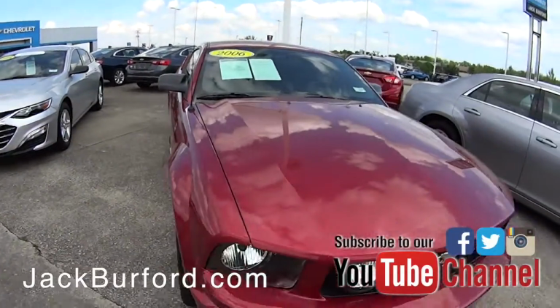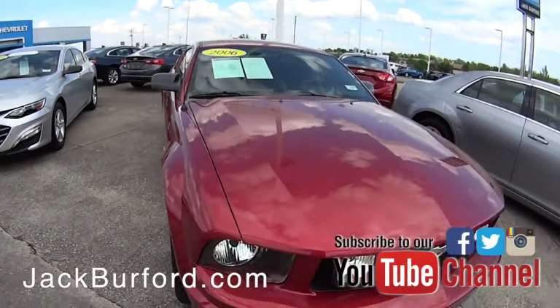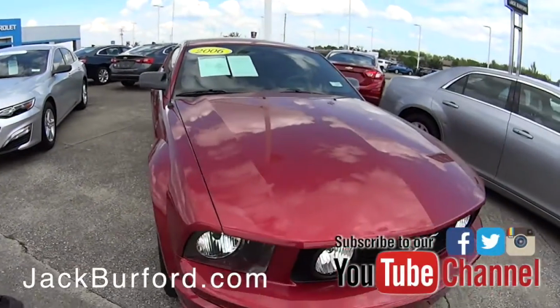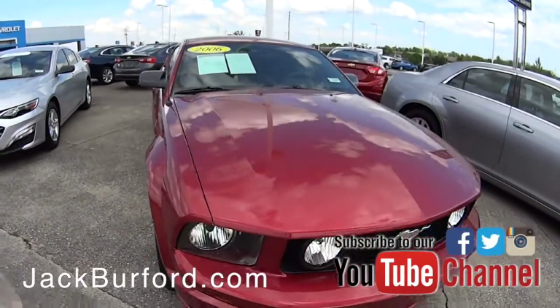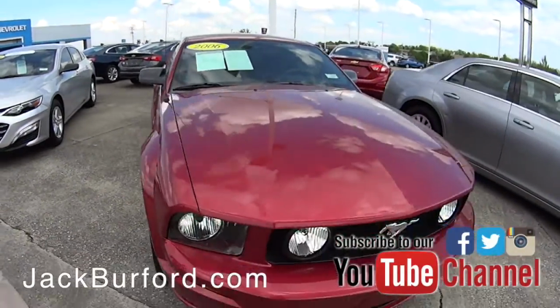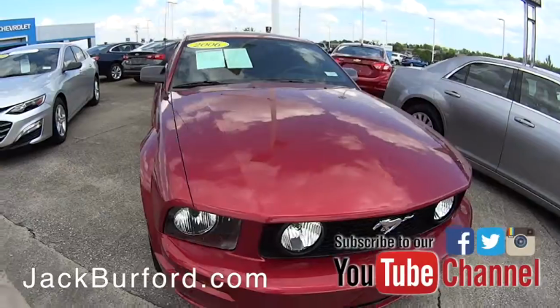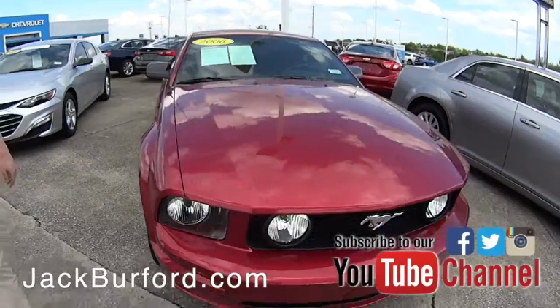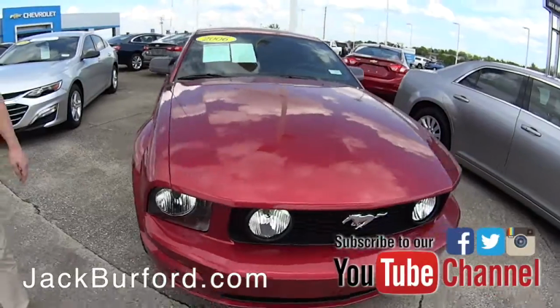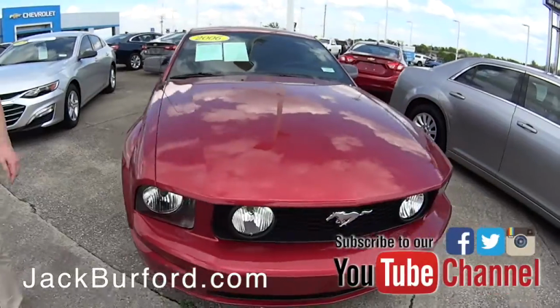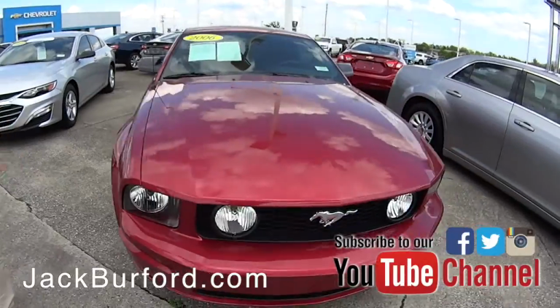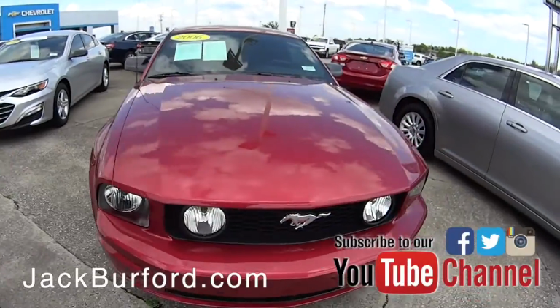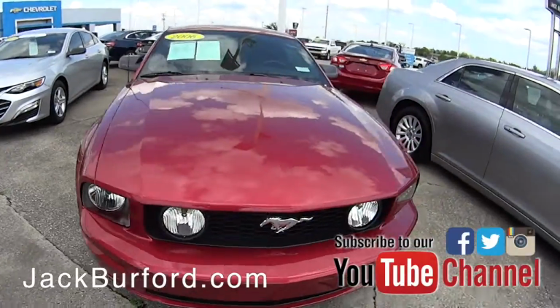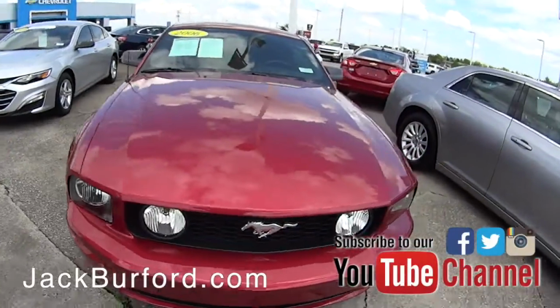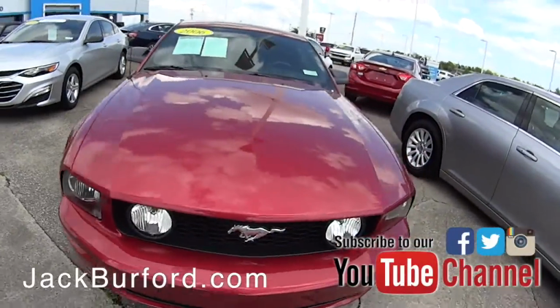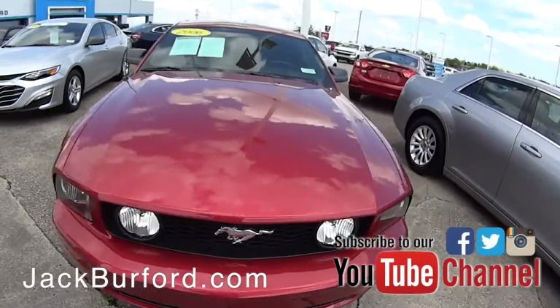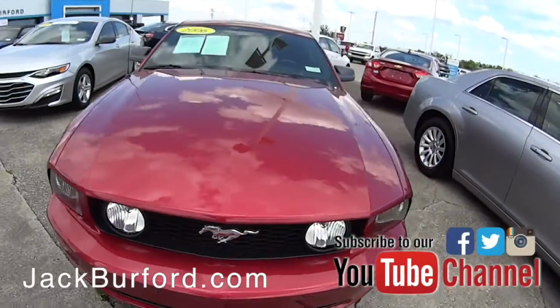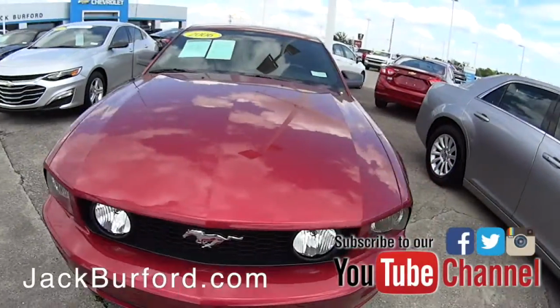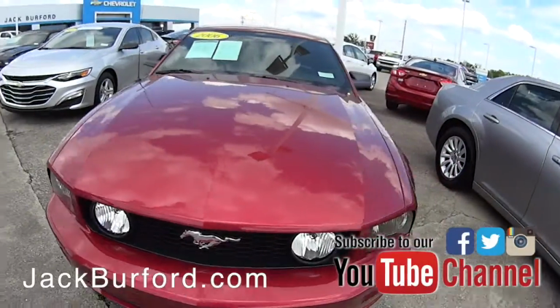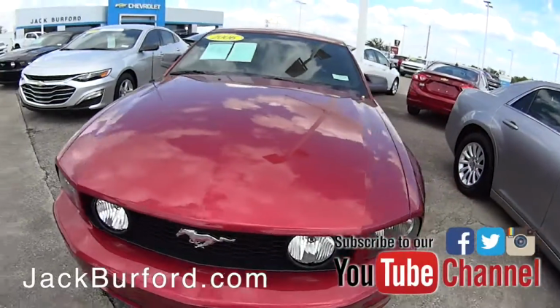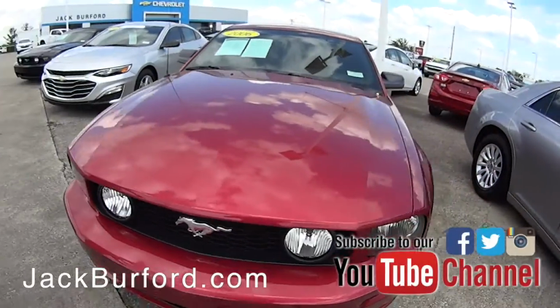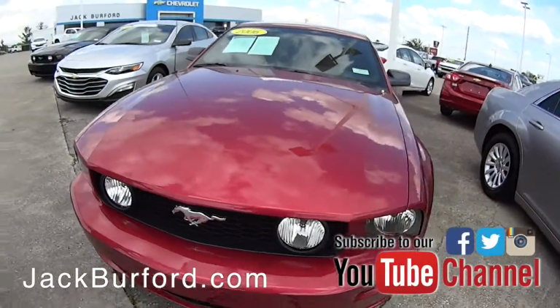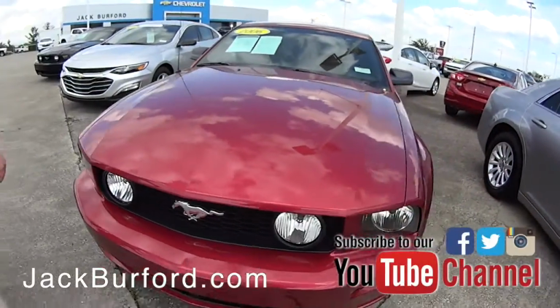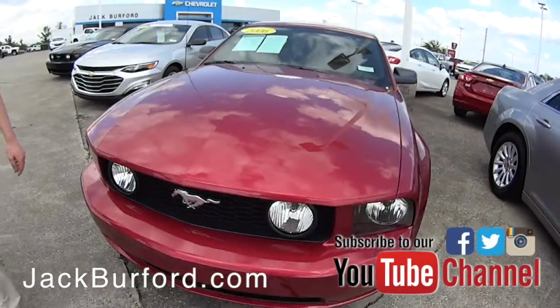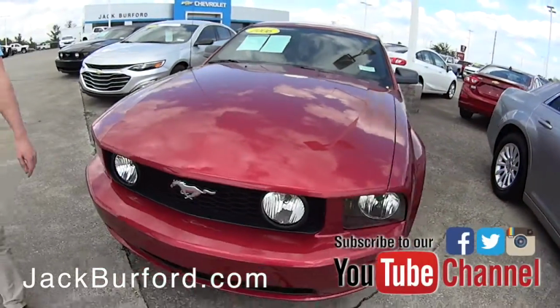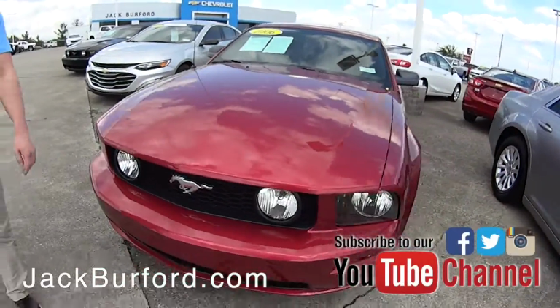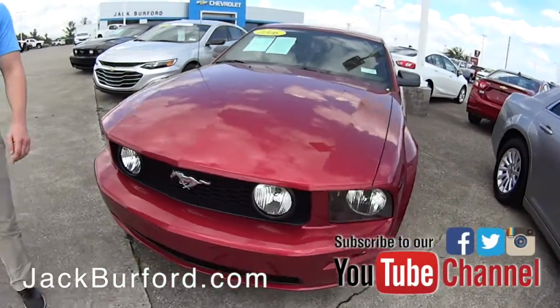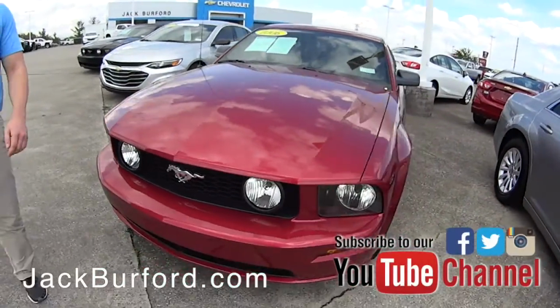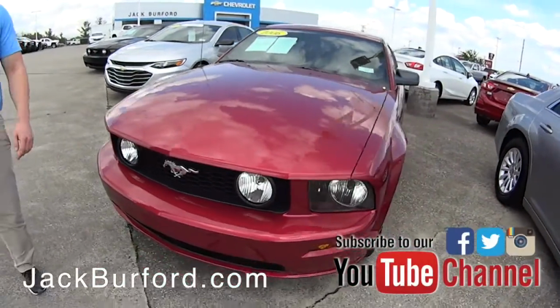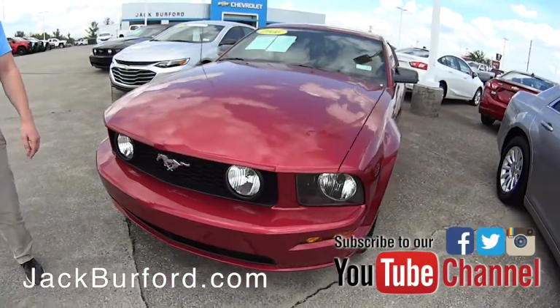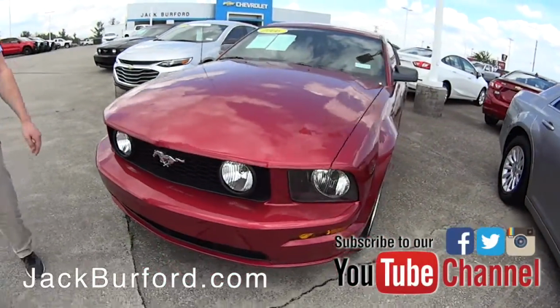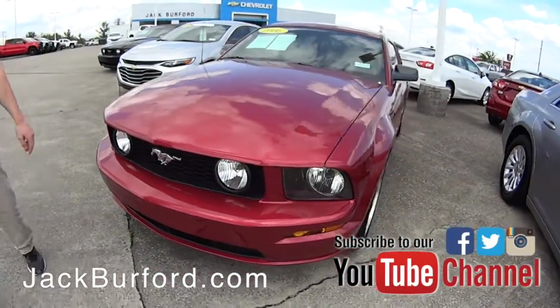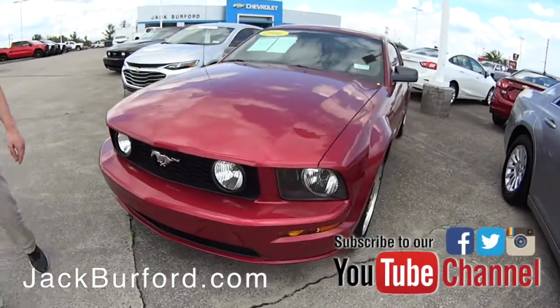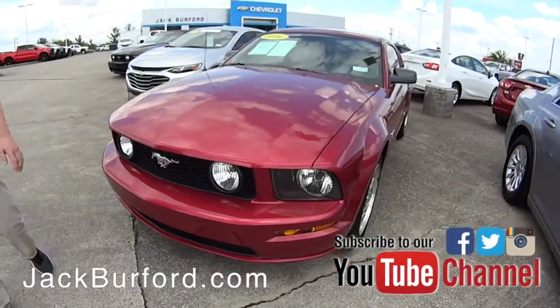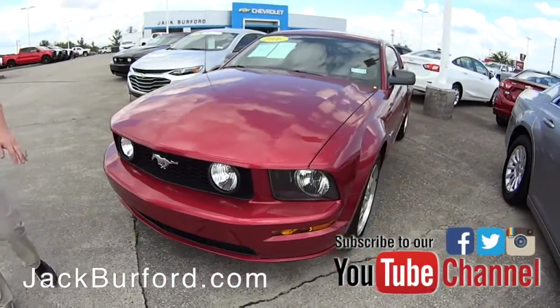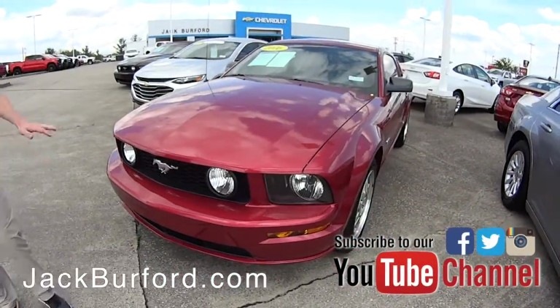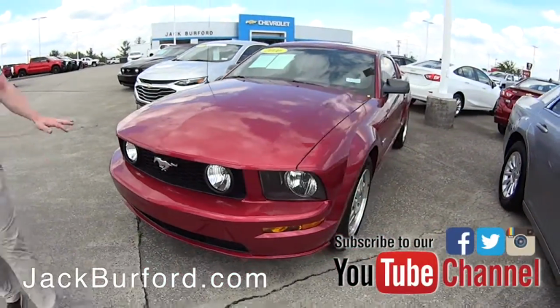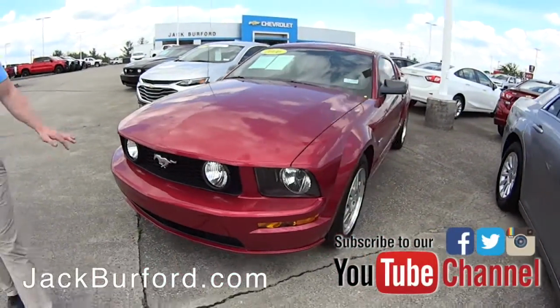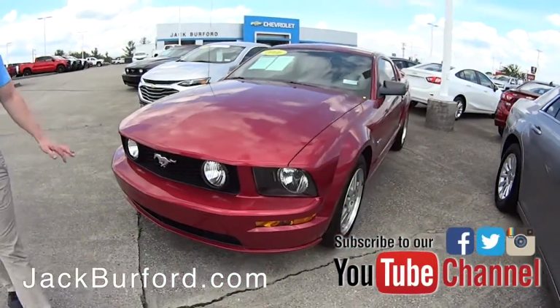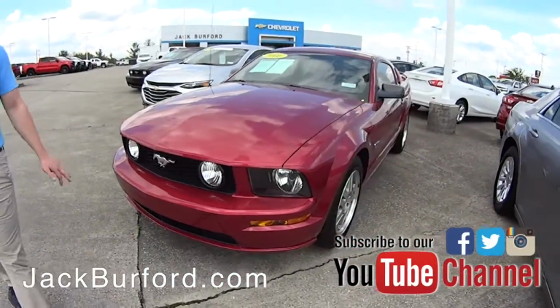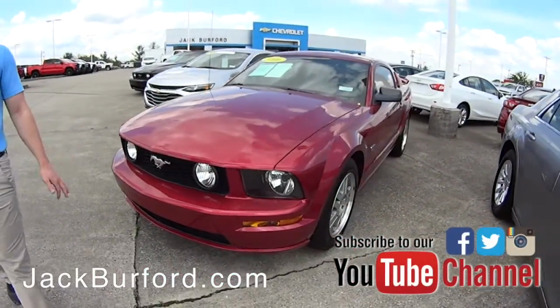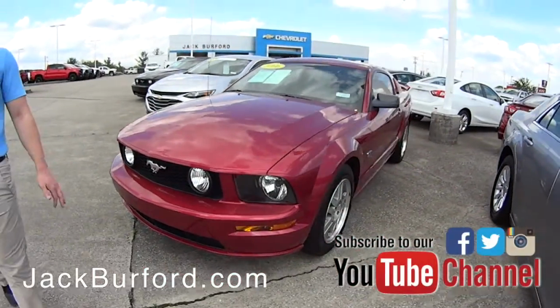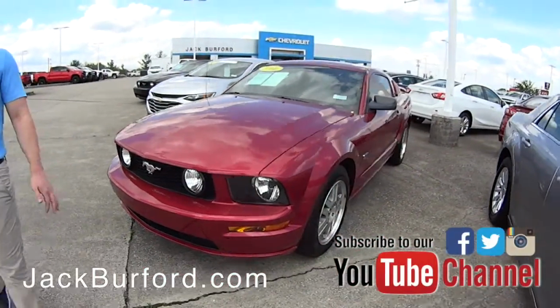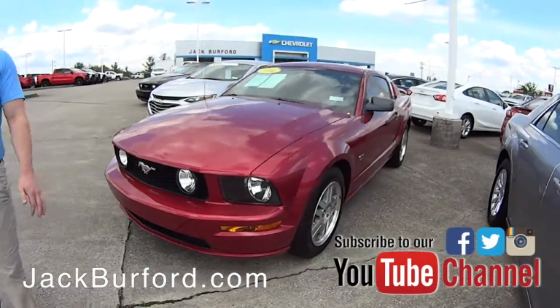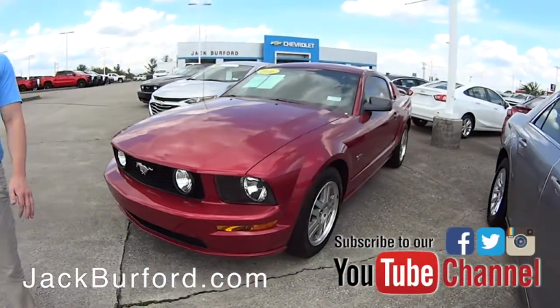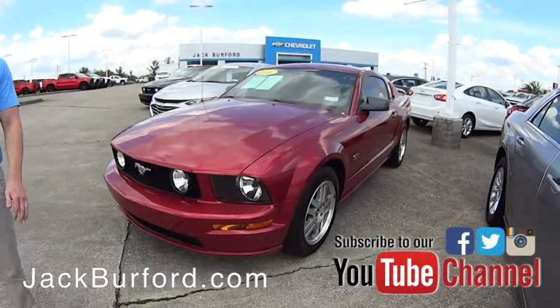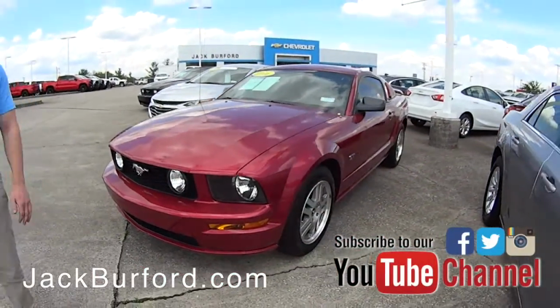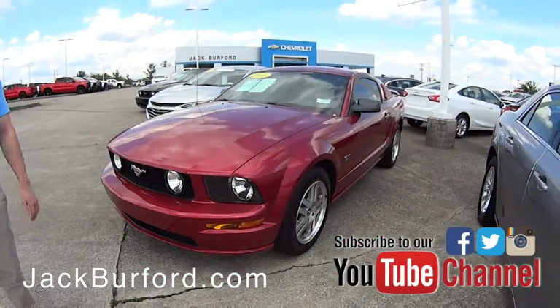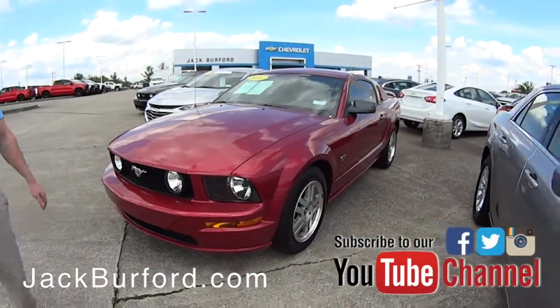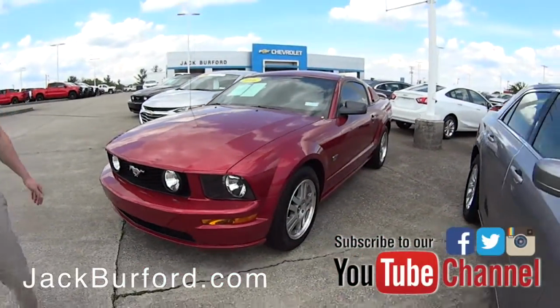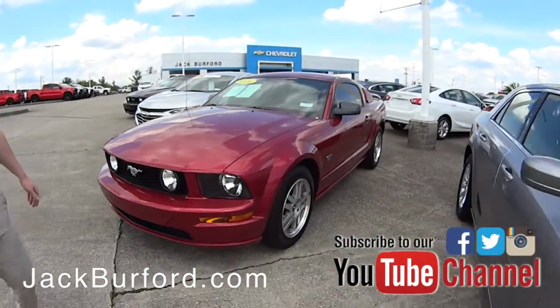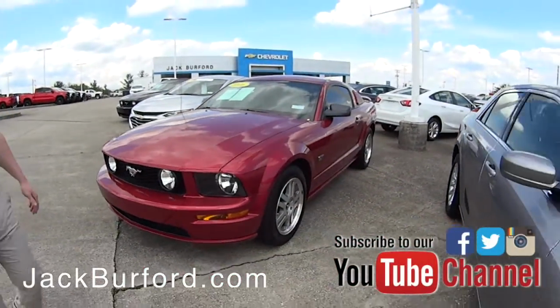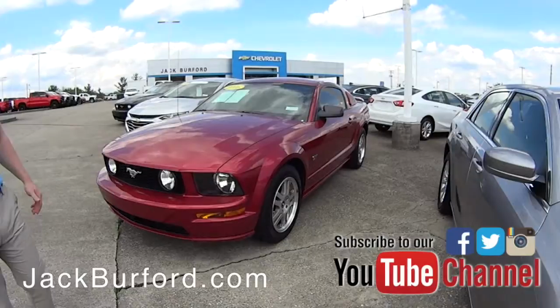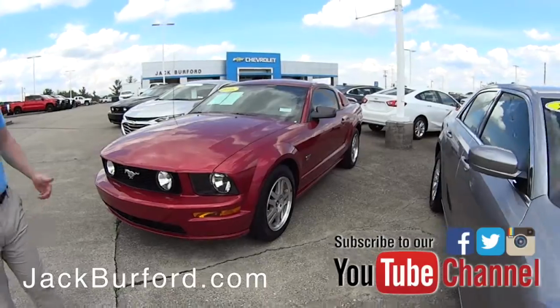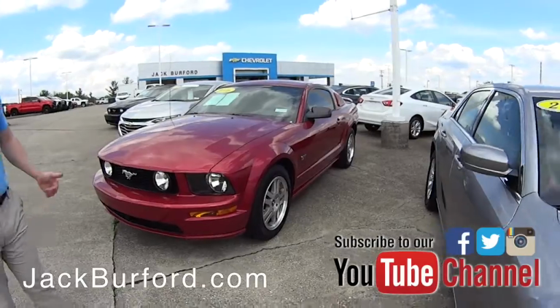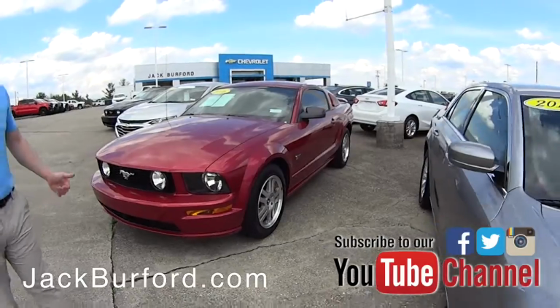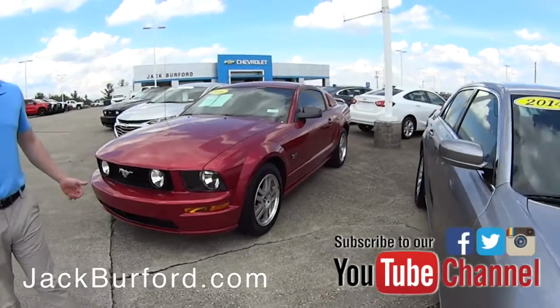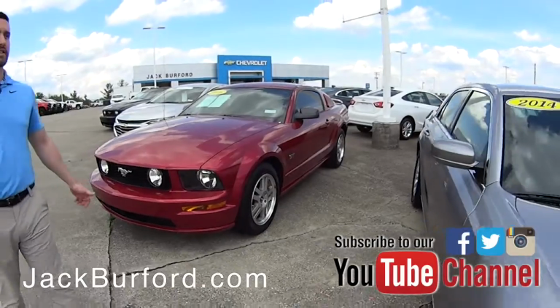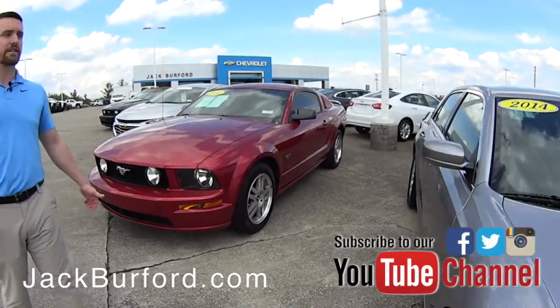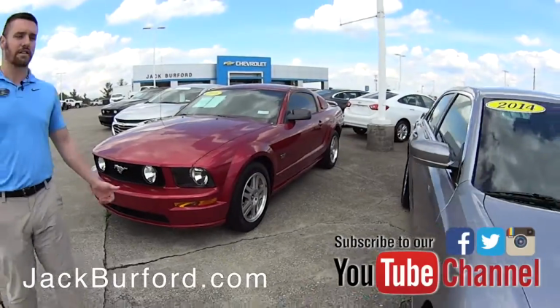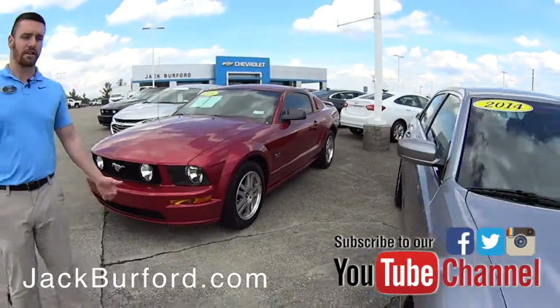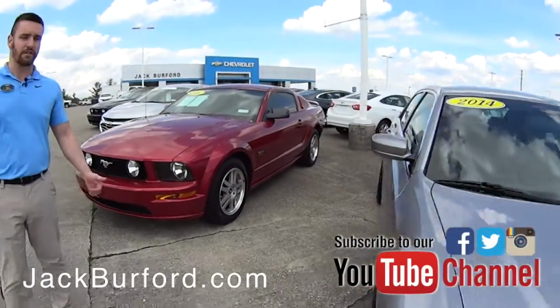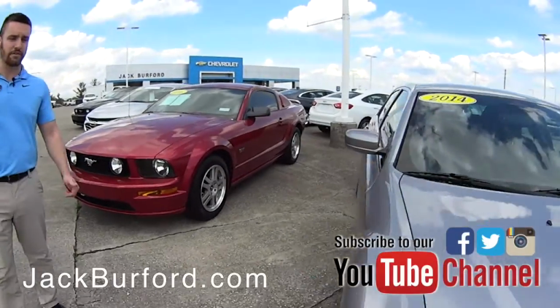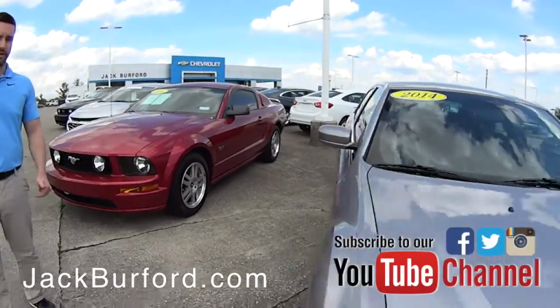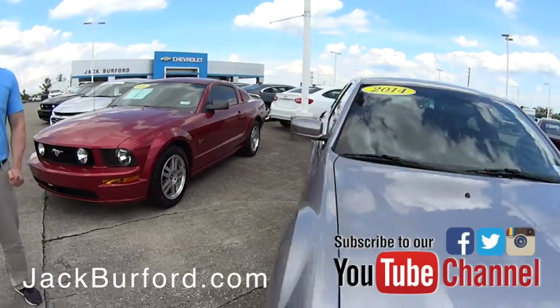This is an '06 Mustang — also a V8, it's got the smaller V8 engine in it. Another very well taken care of car.